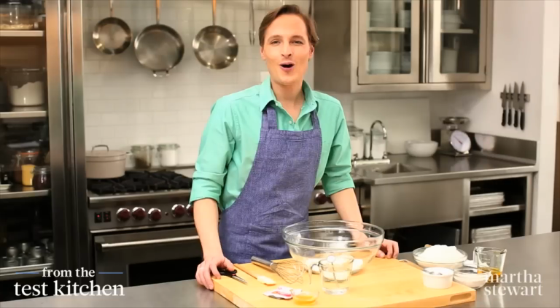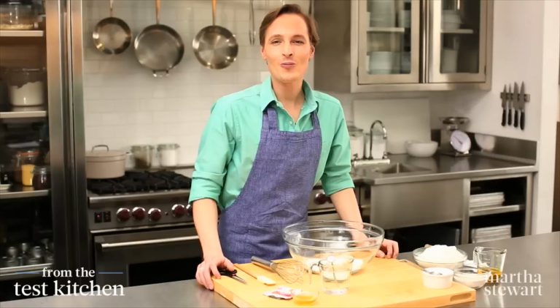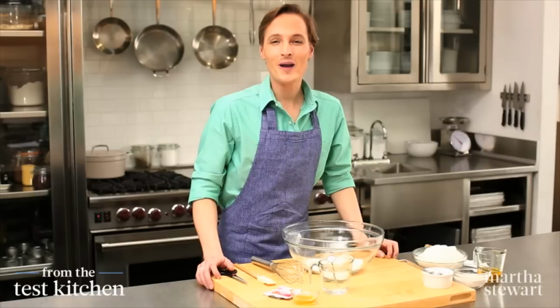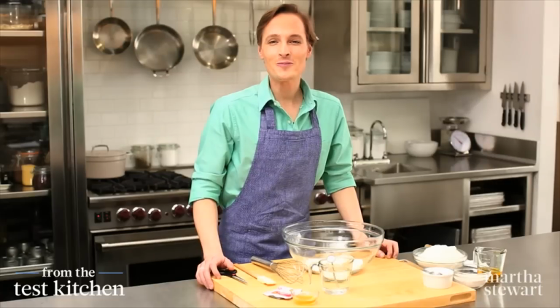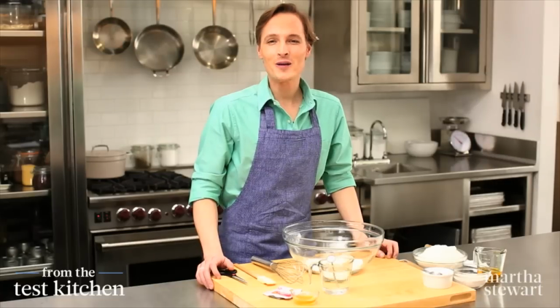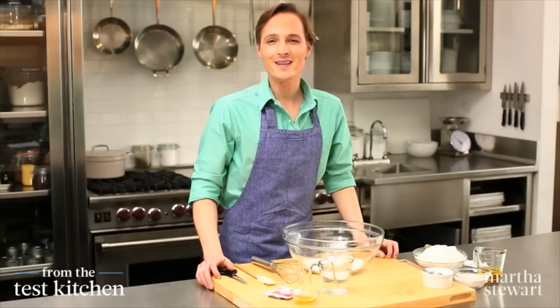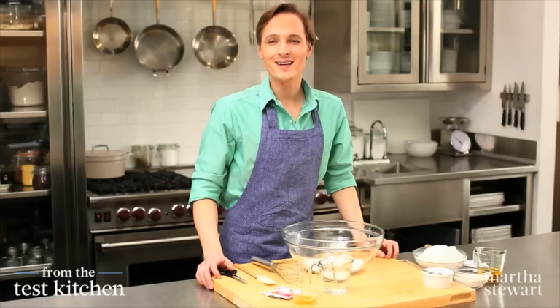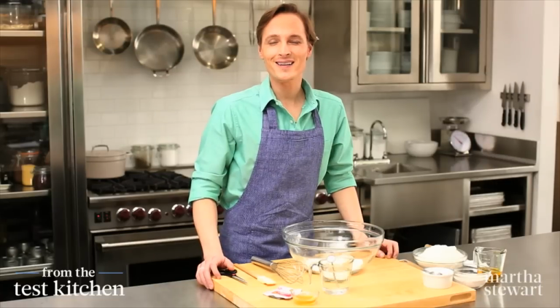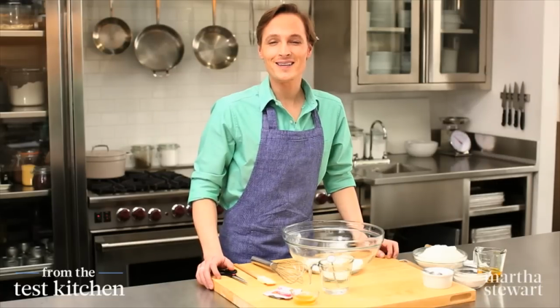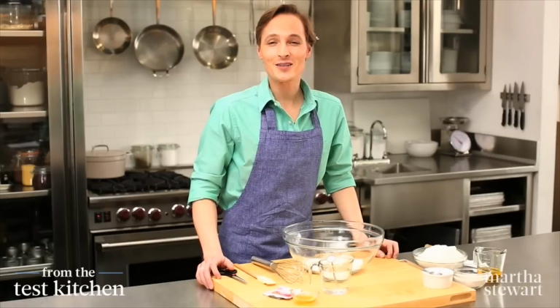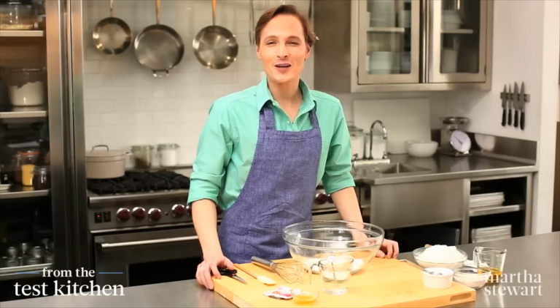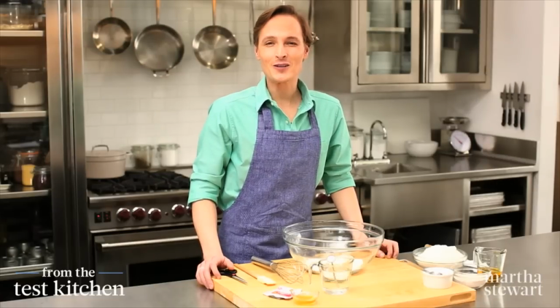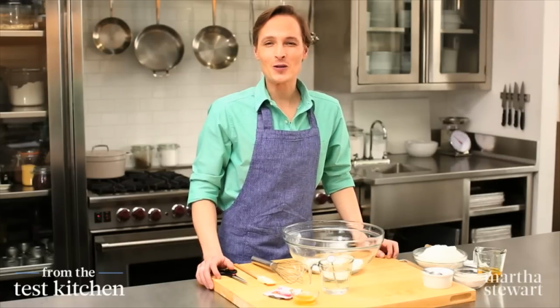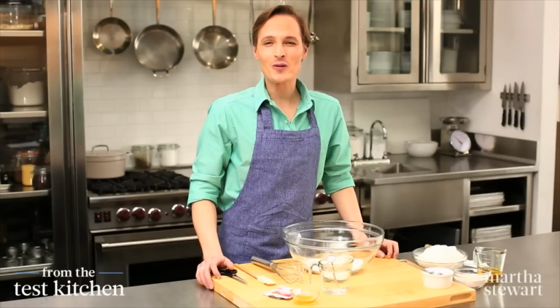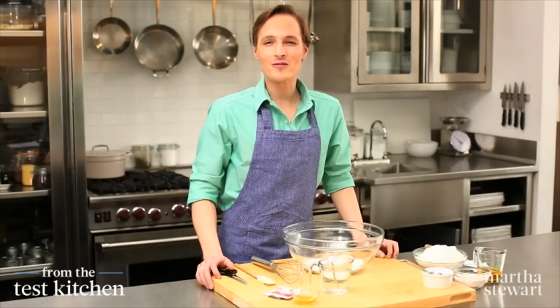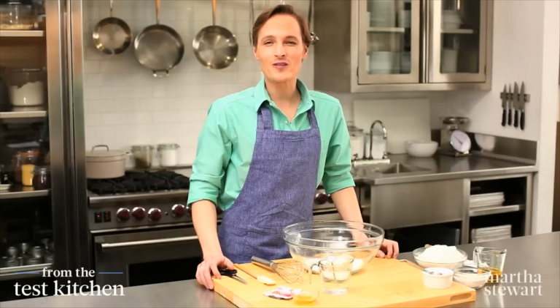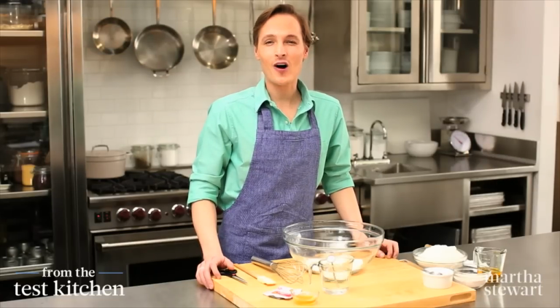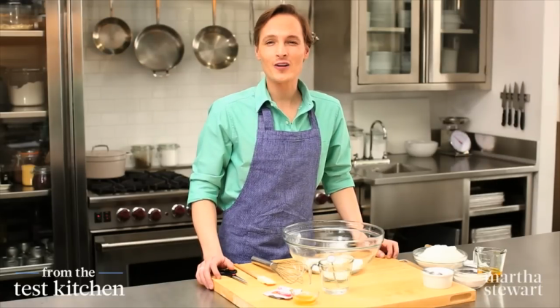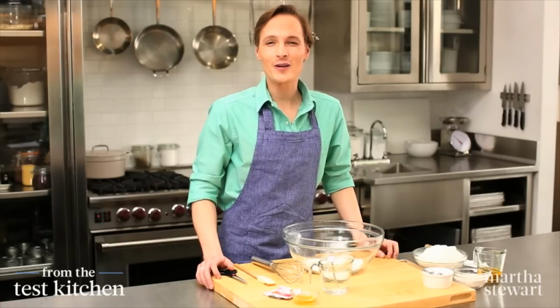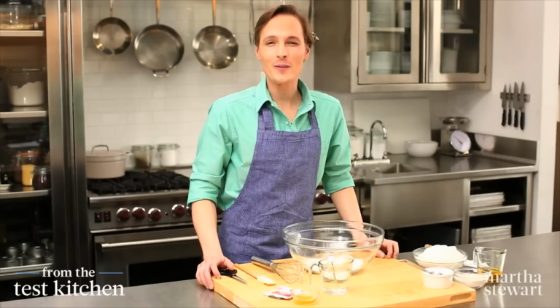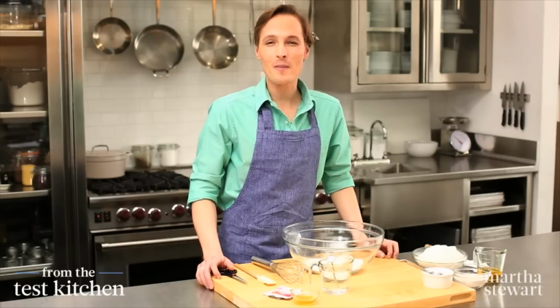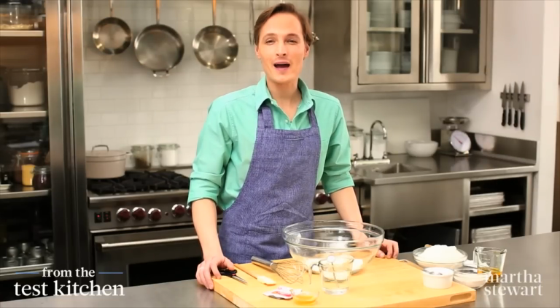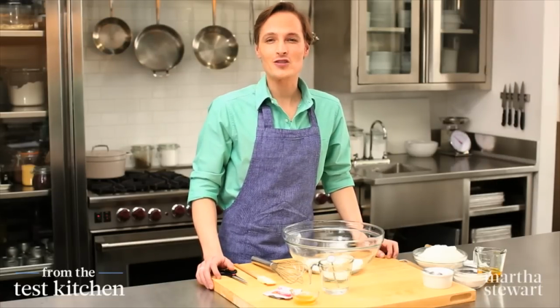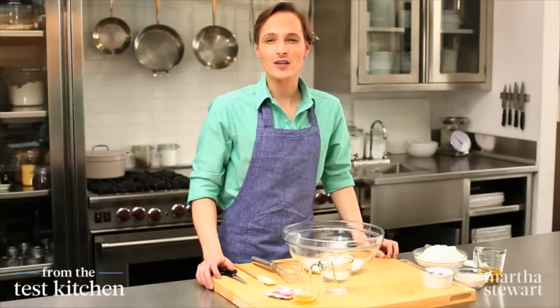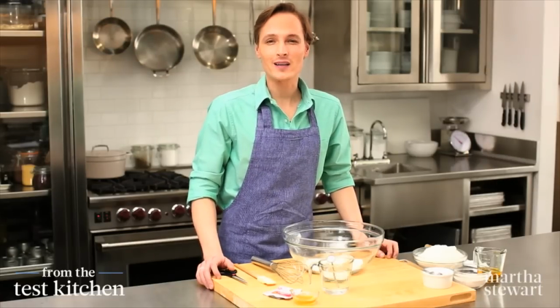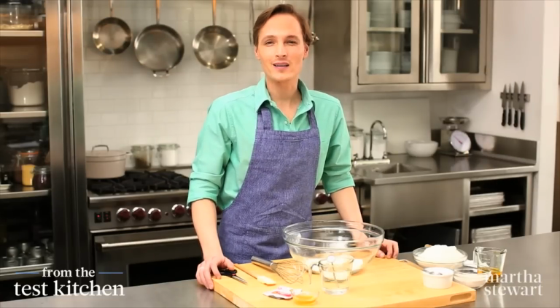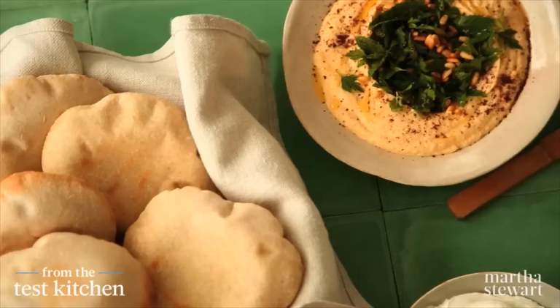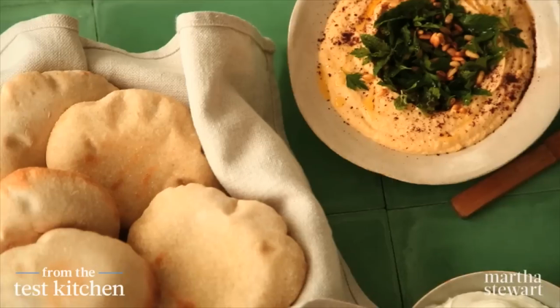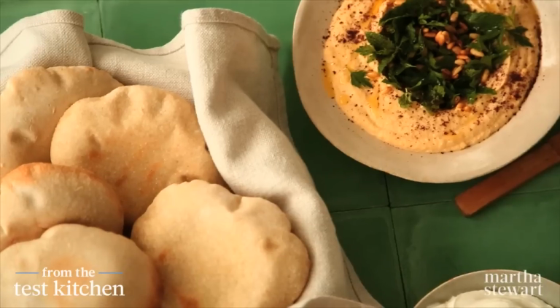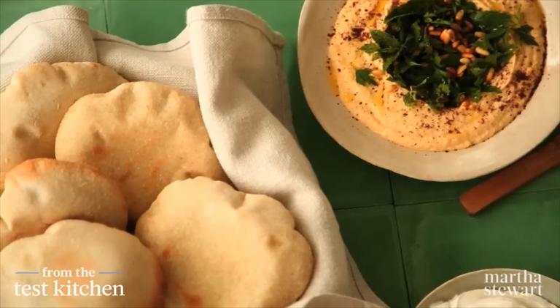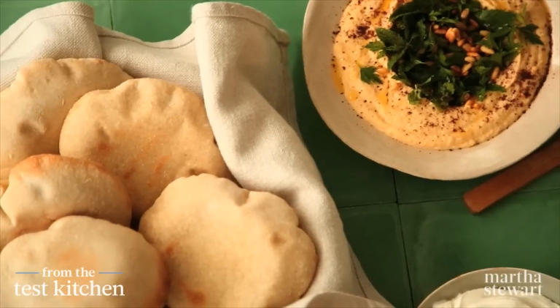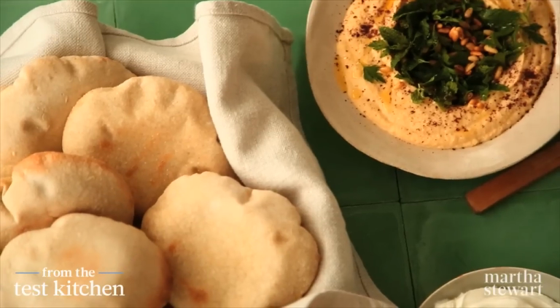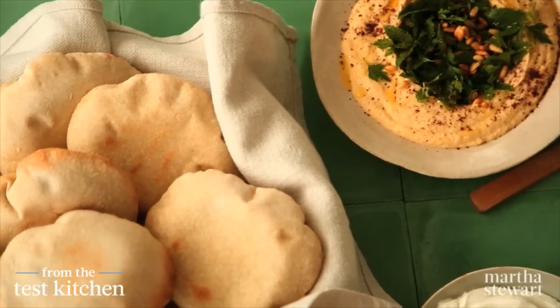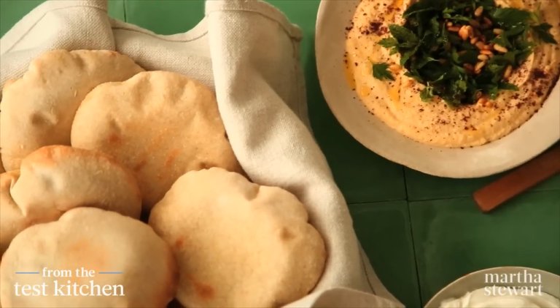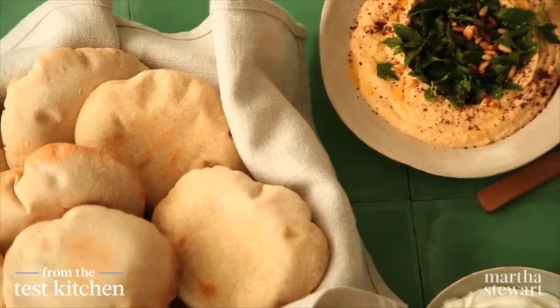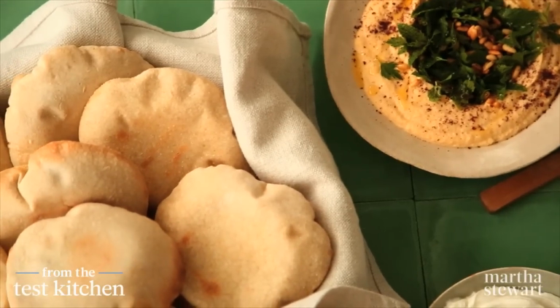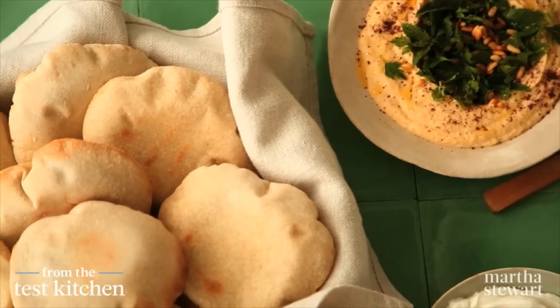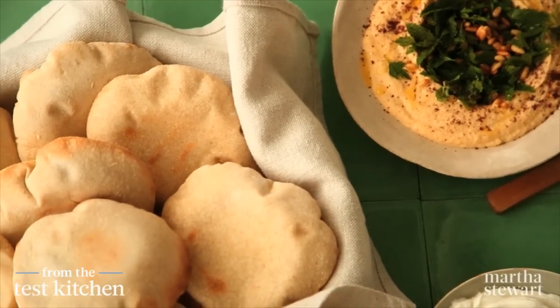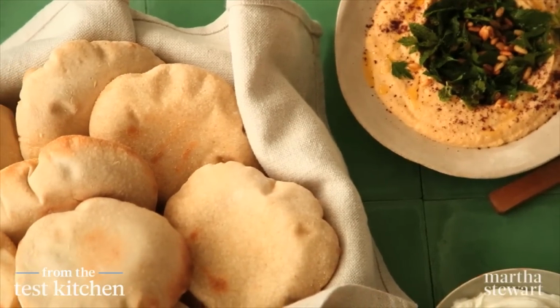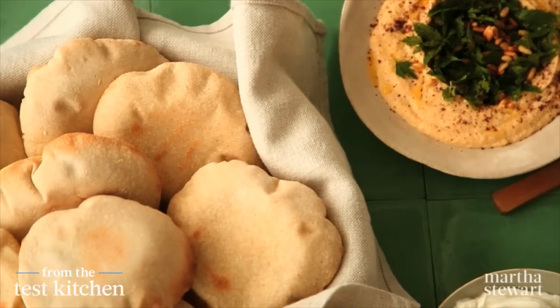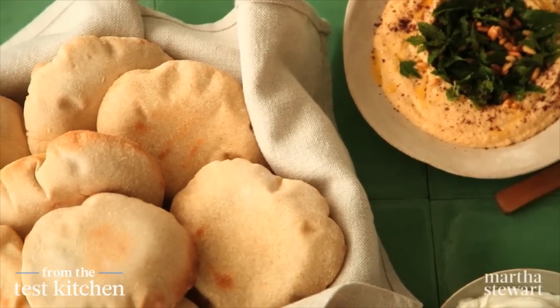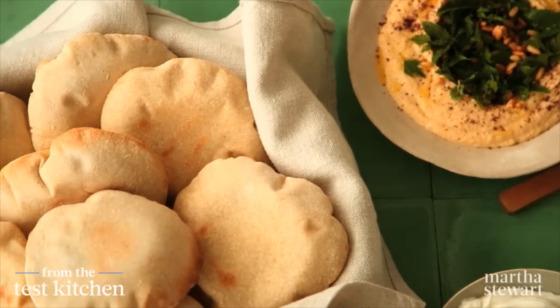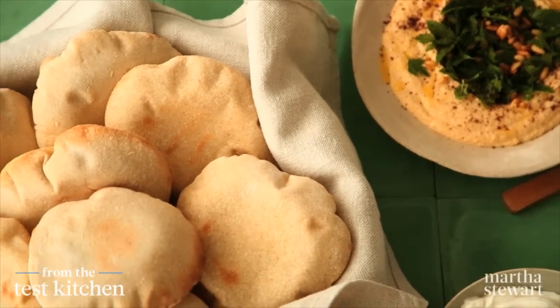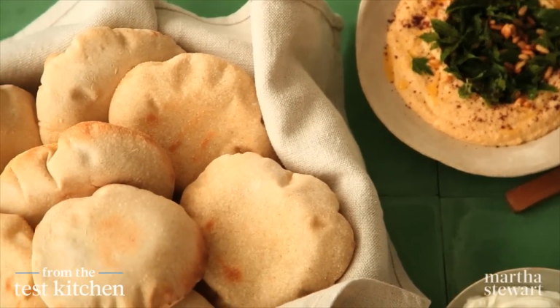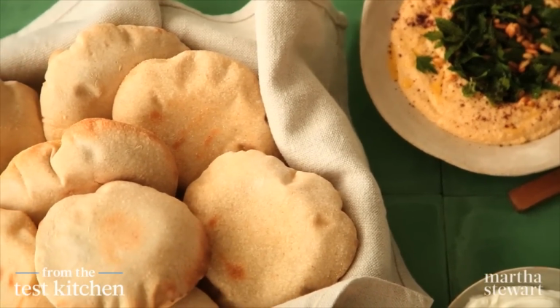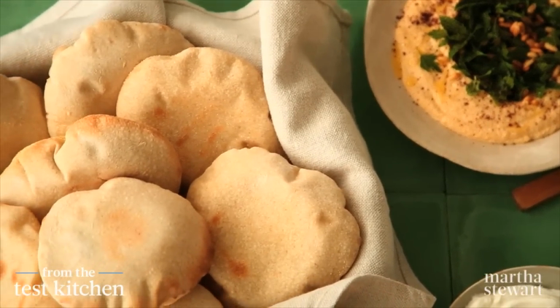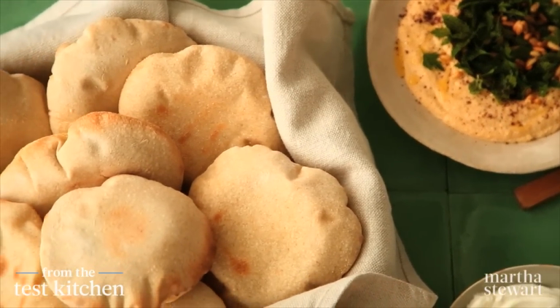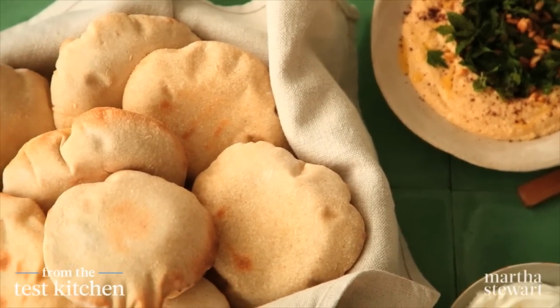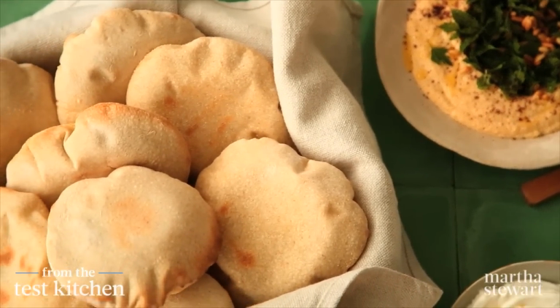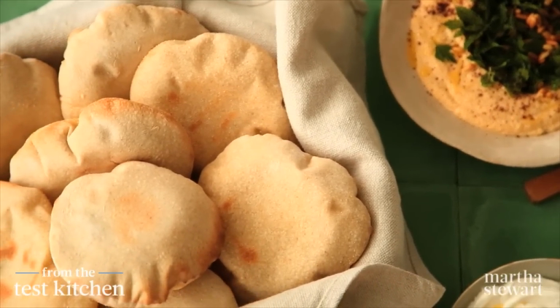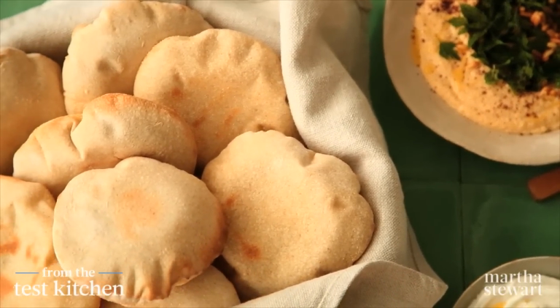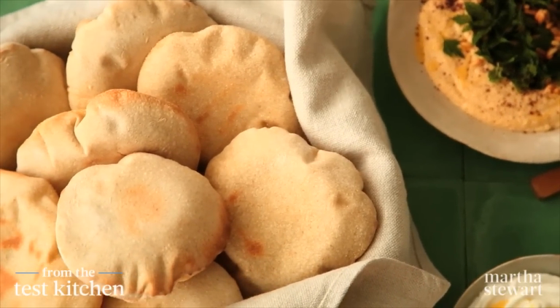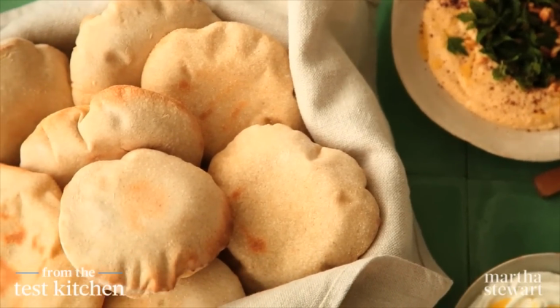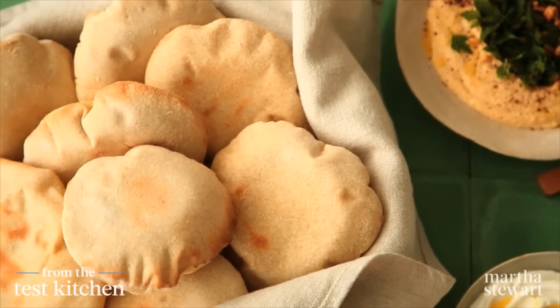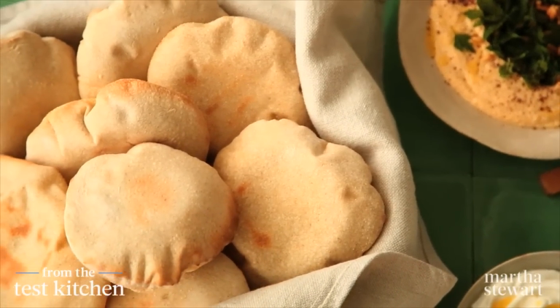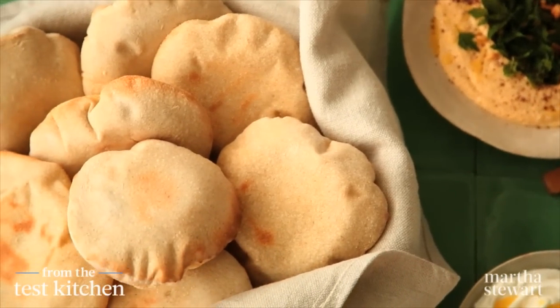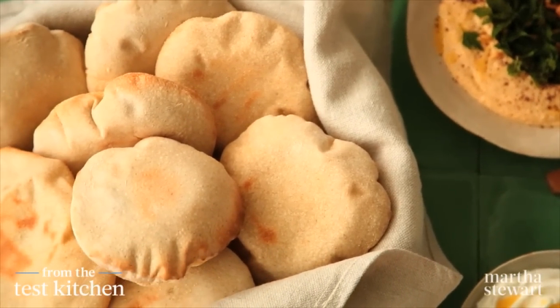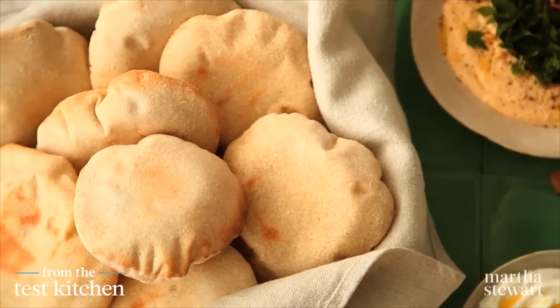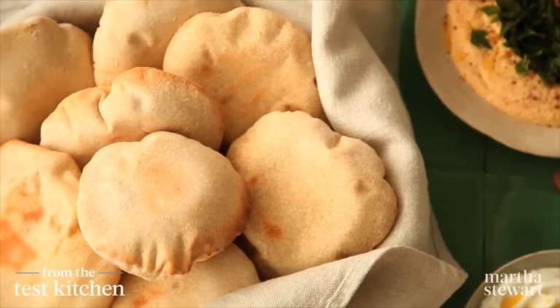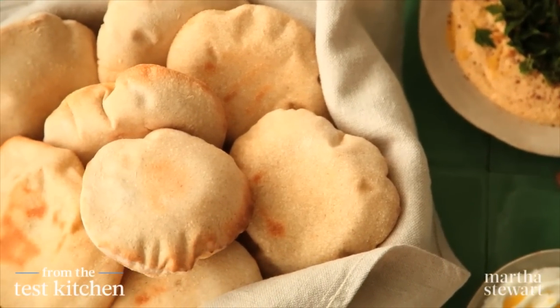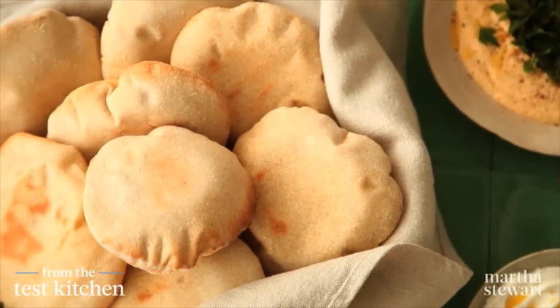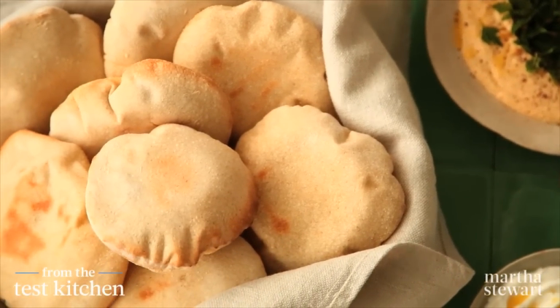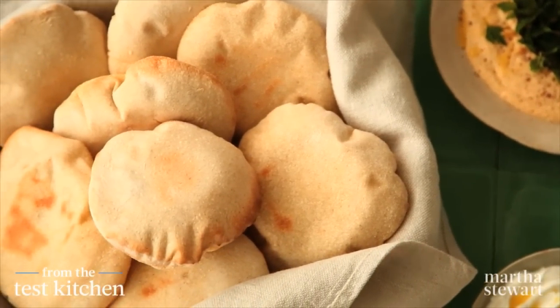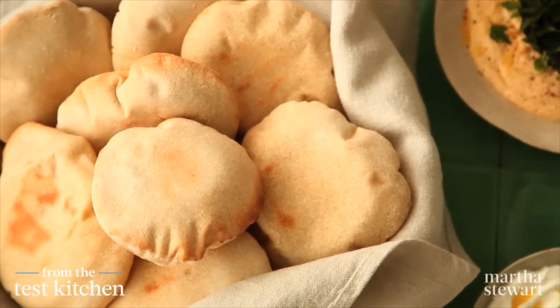Homemade pita is like a little bit of culinary magic. If you've never made it, it may seem intimidating, but it's actually quite simple and straightforward.